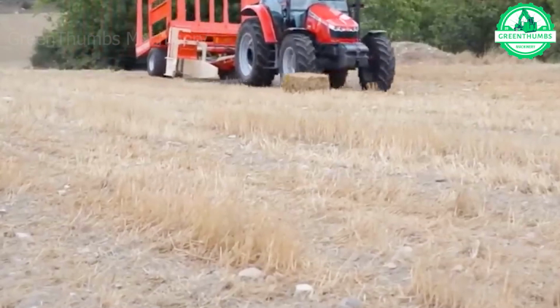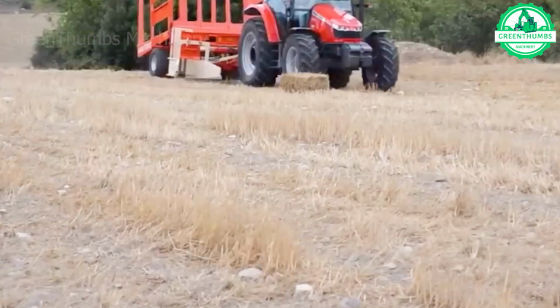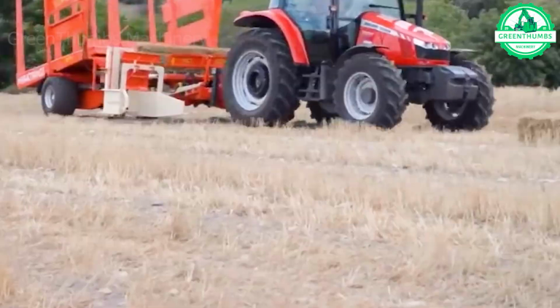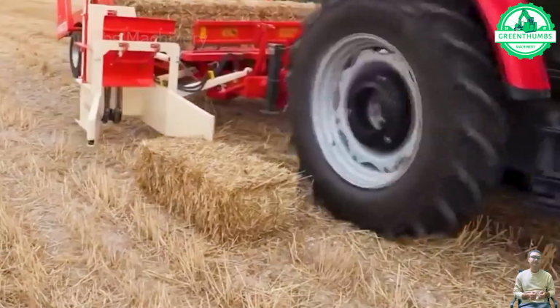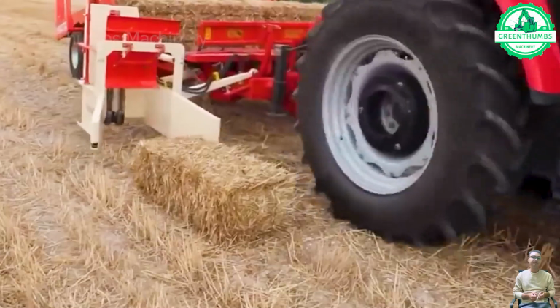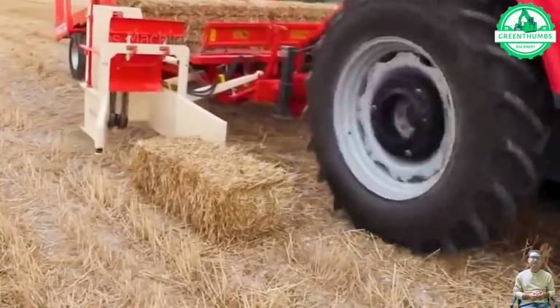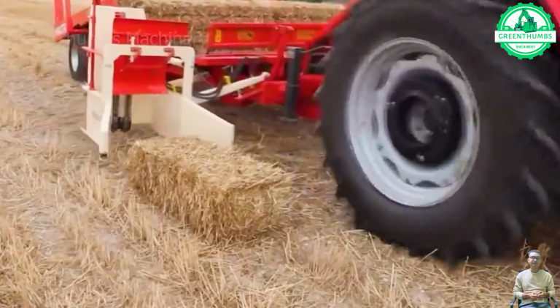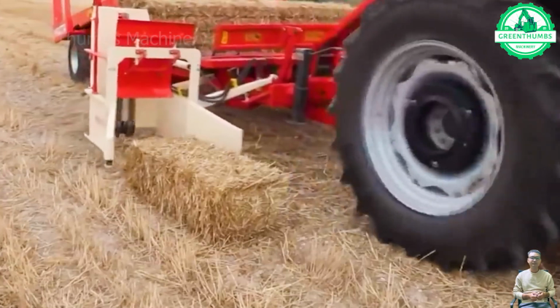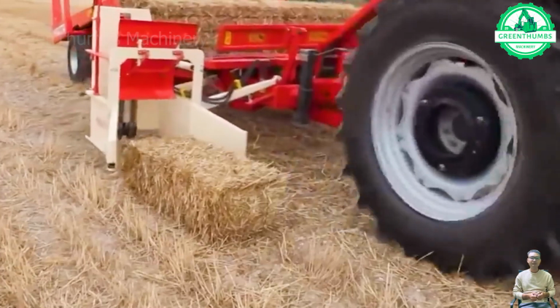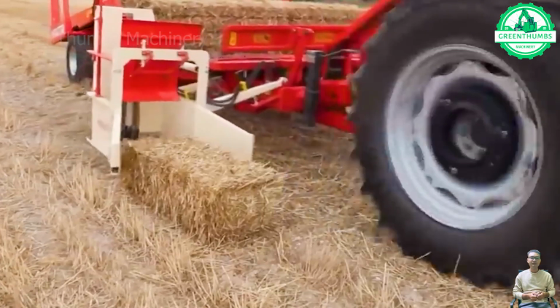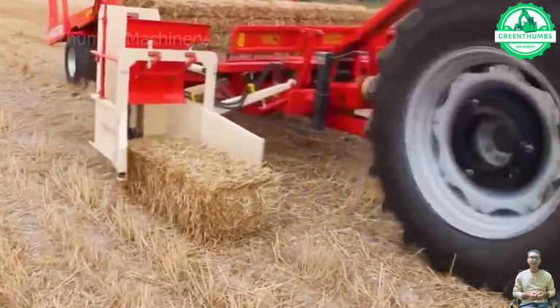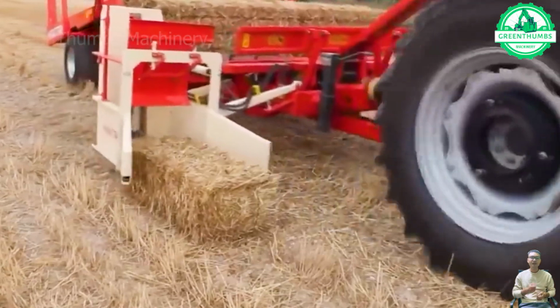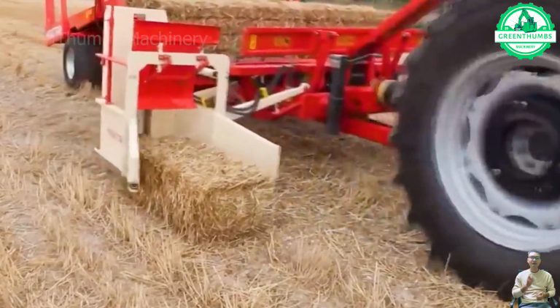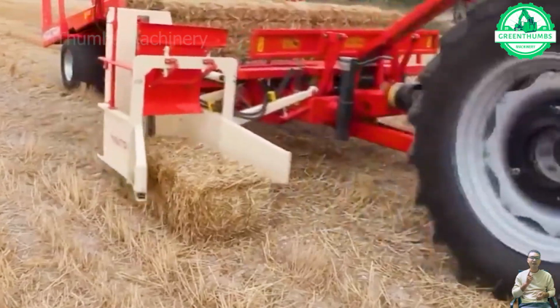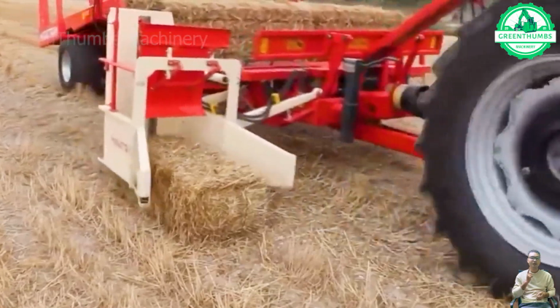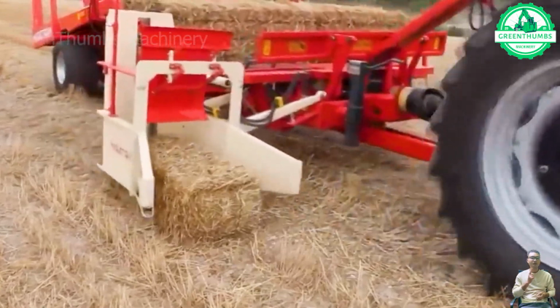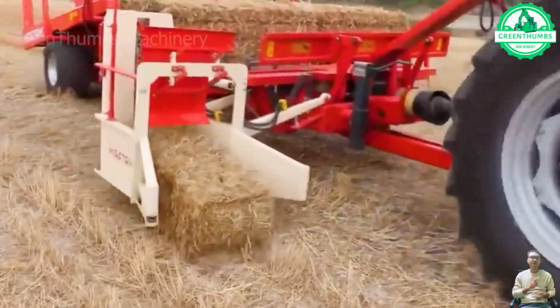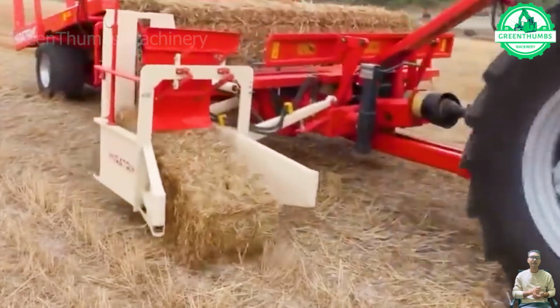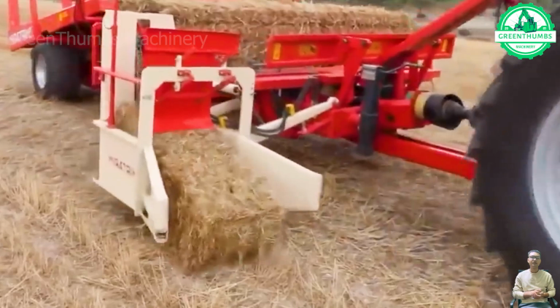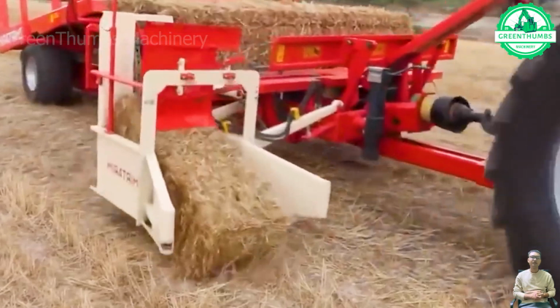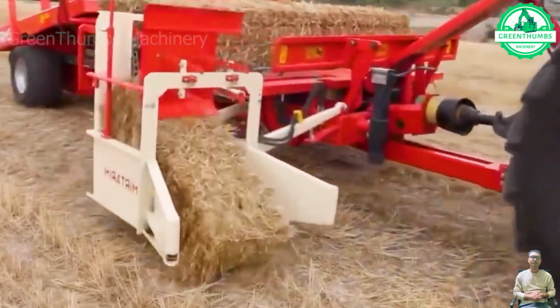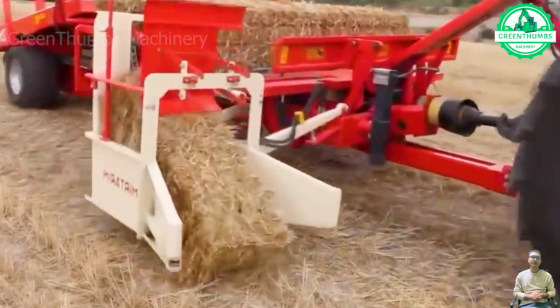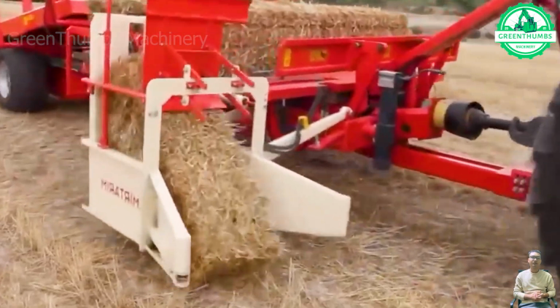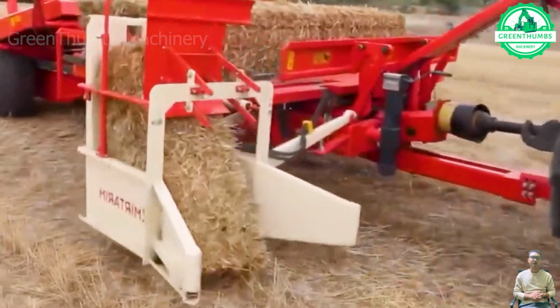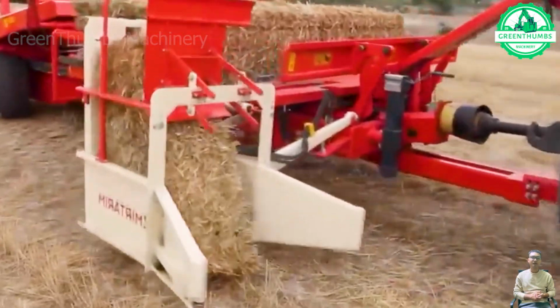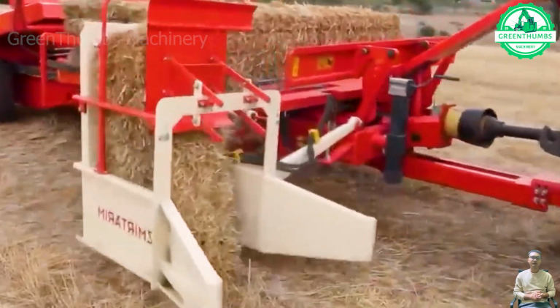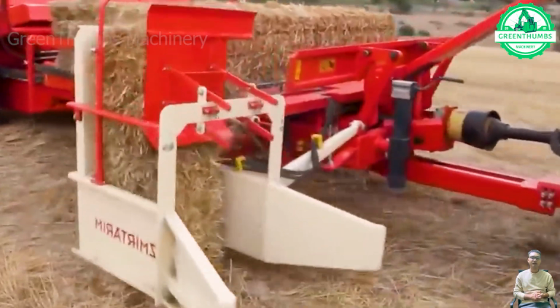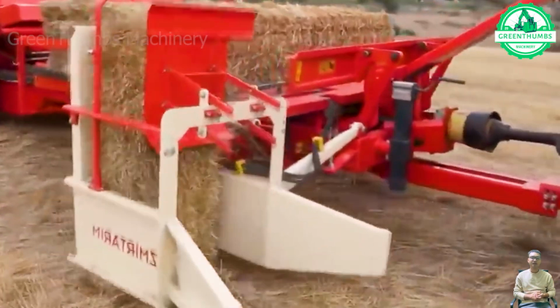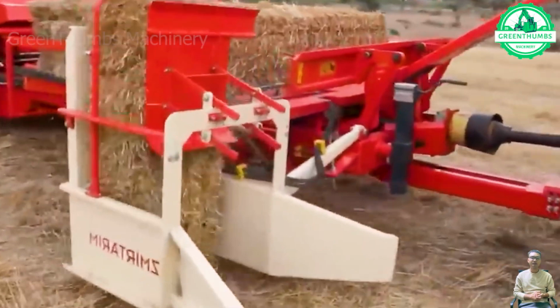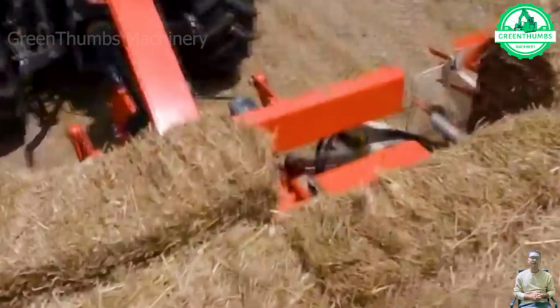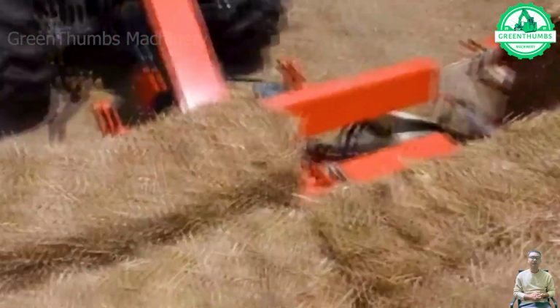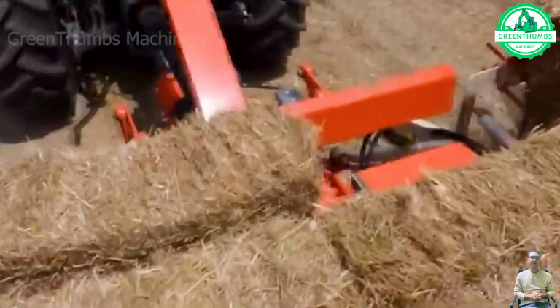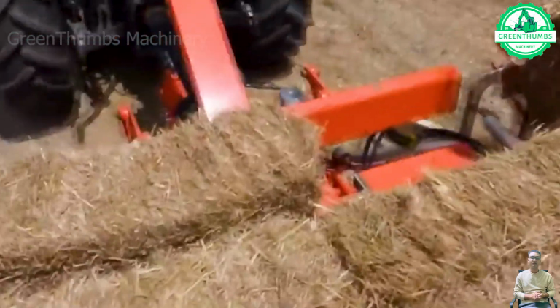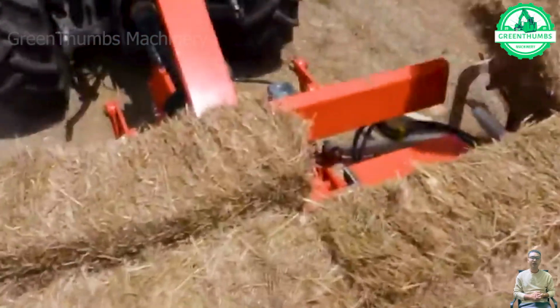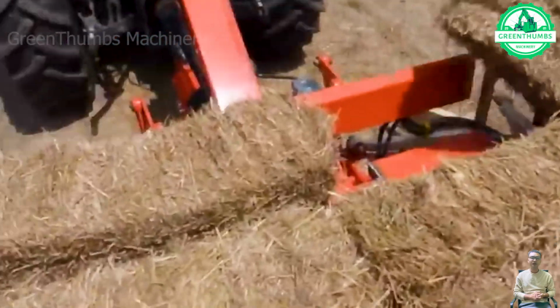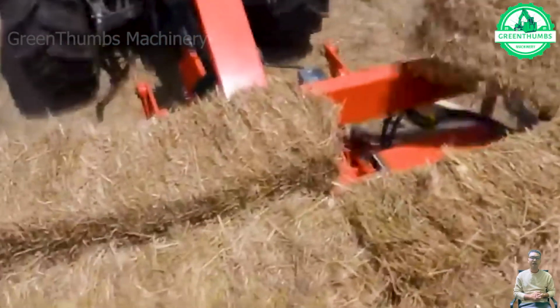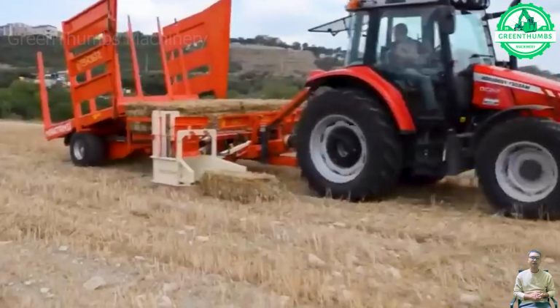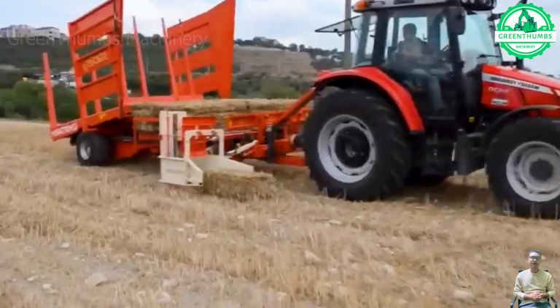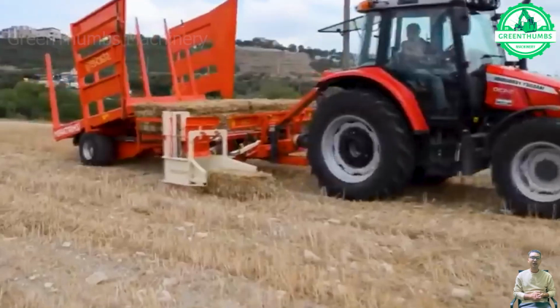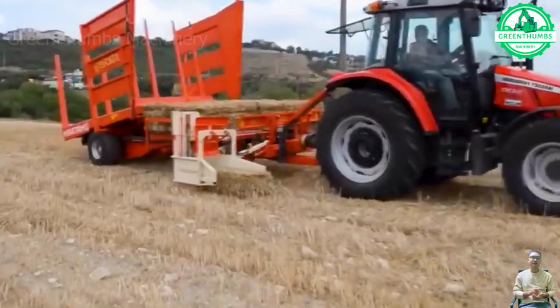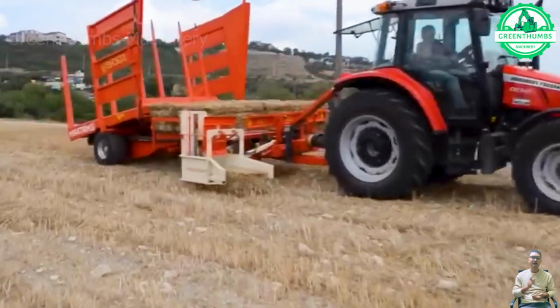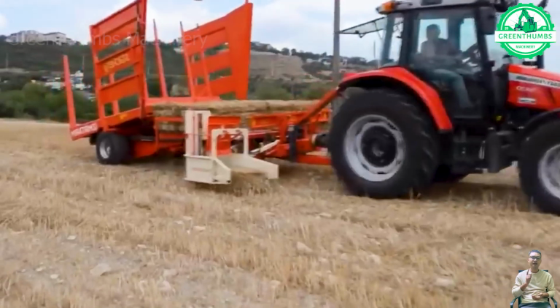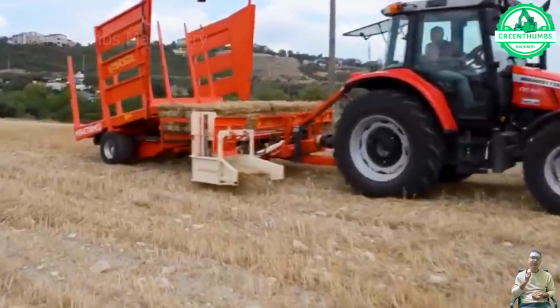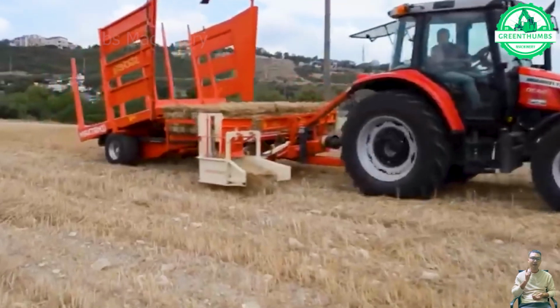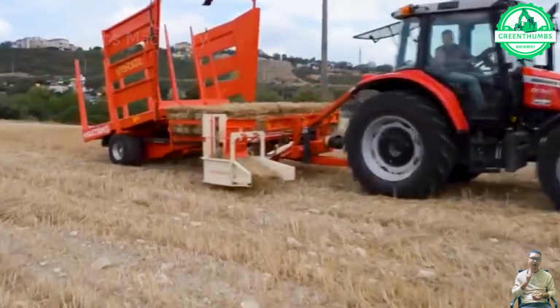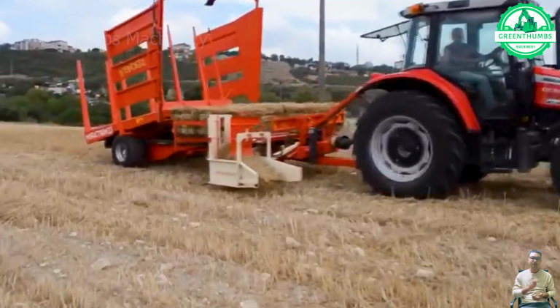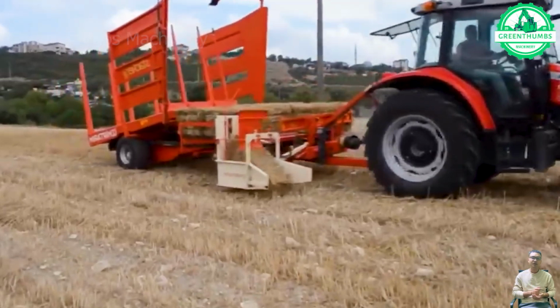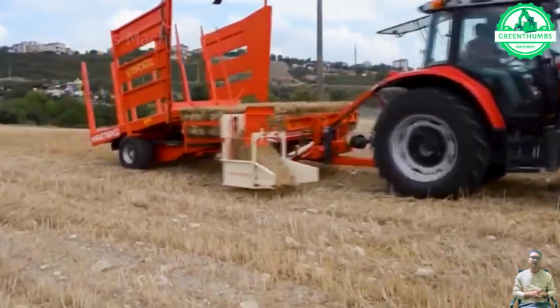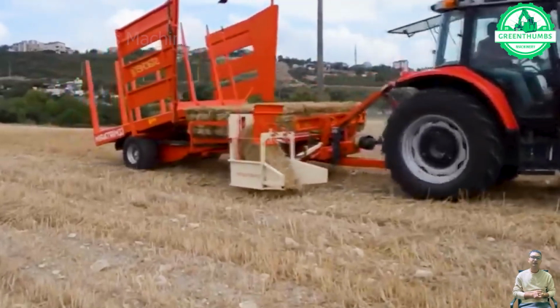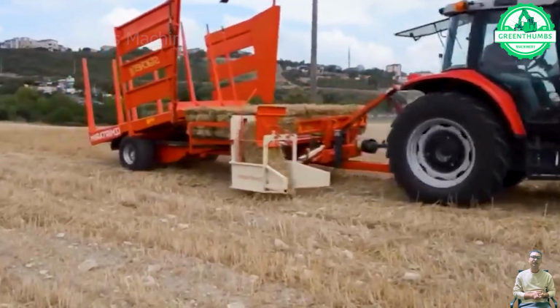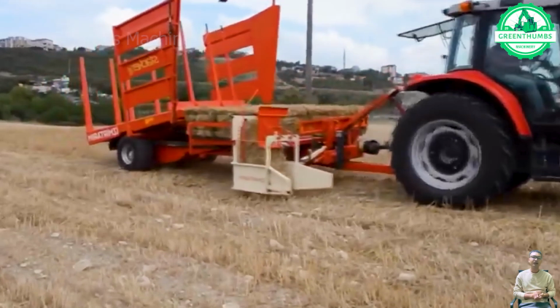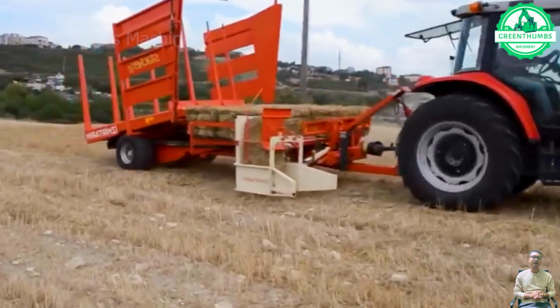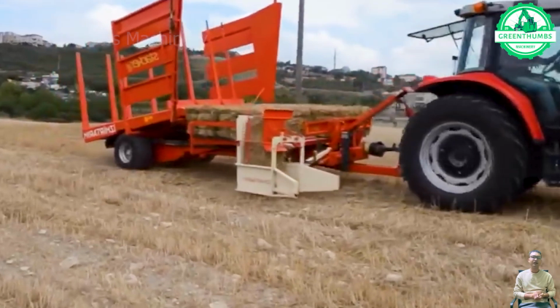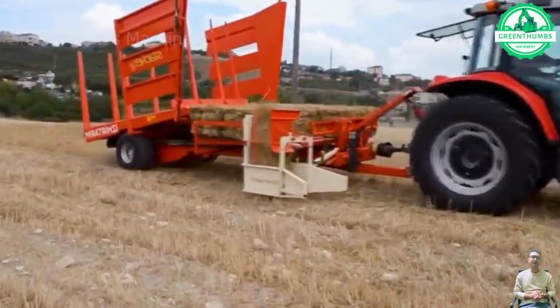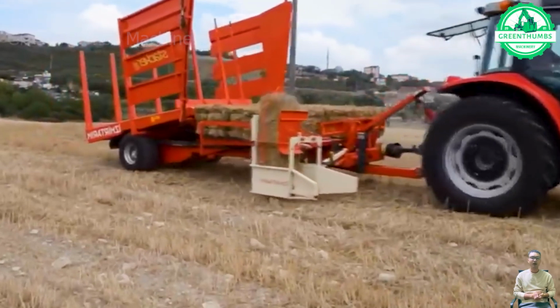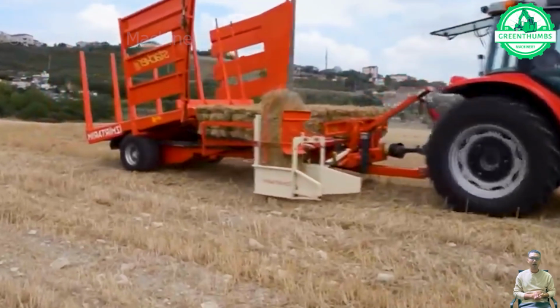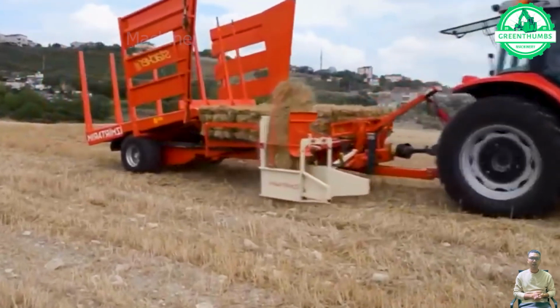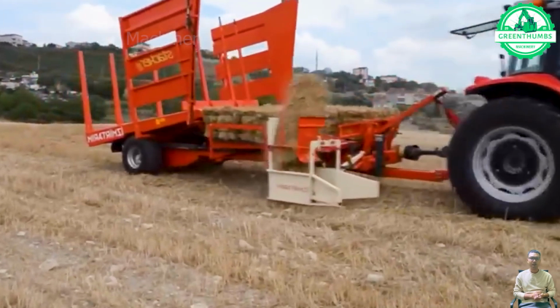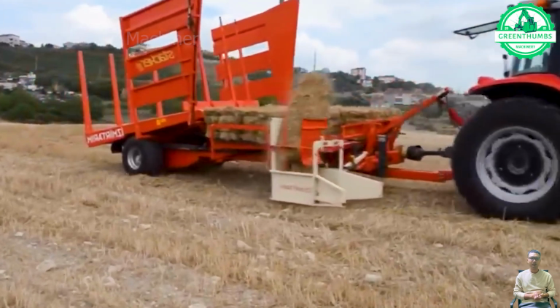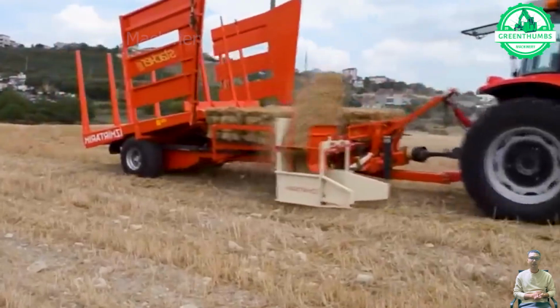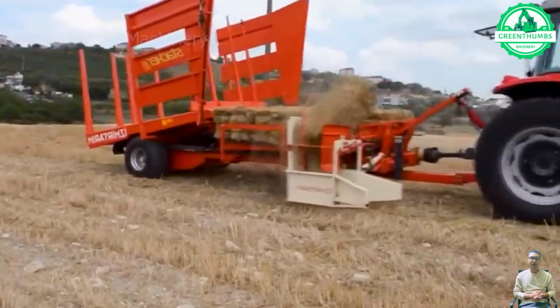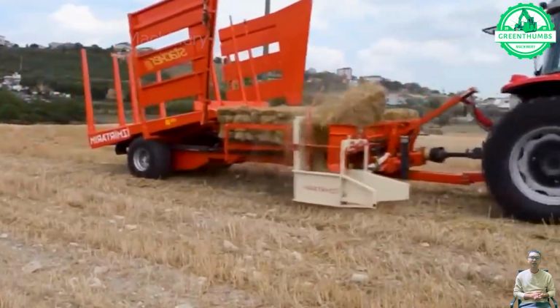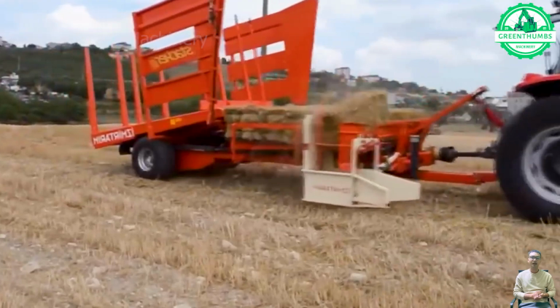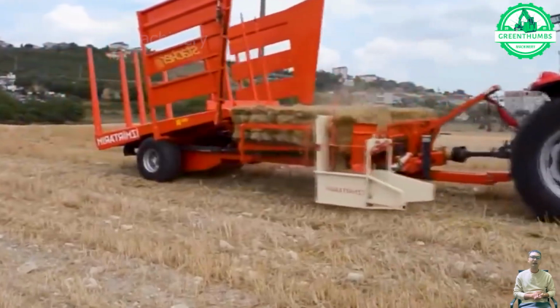The grass-picking machine operates powerfully and efficiently, swiftly gathering clippings, making lawn maintenance effective and easier.